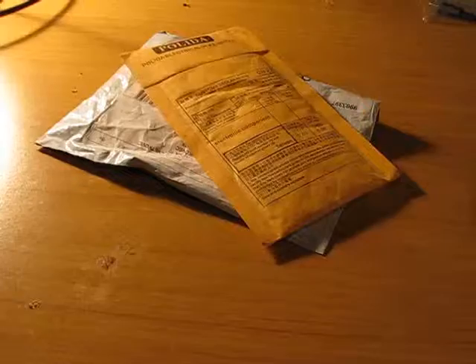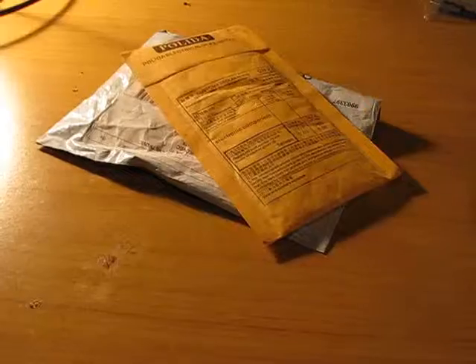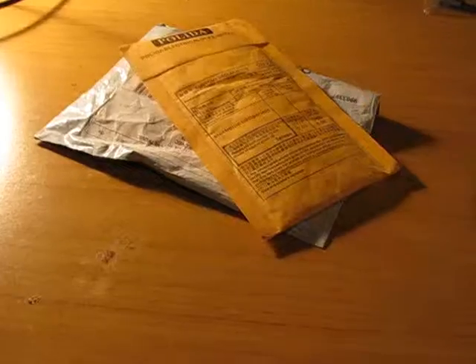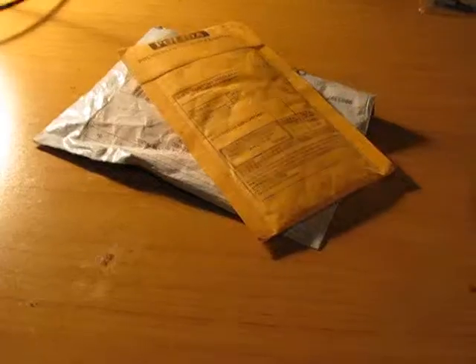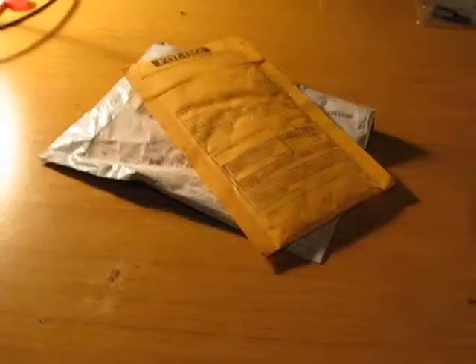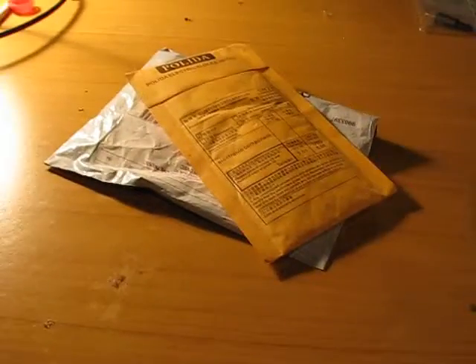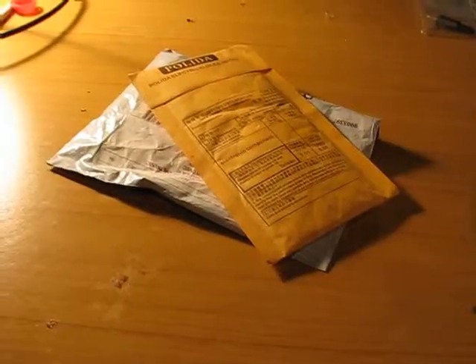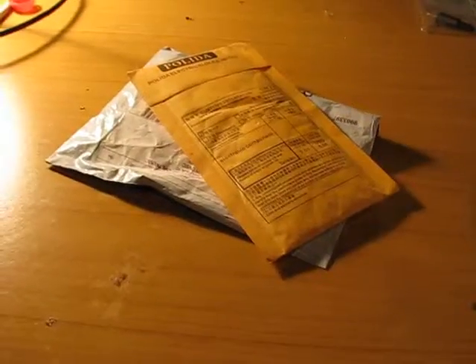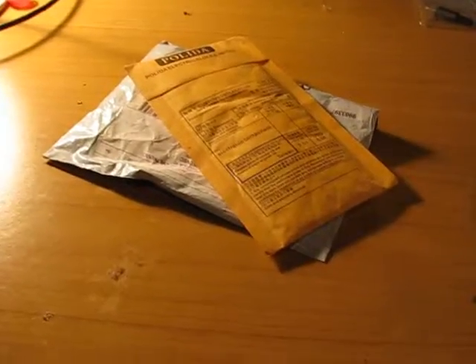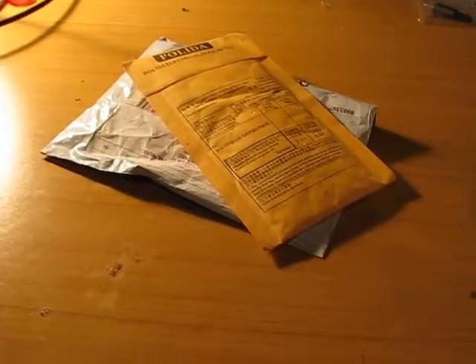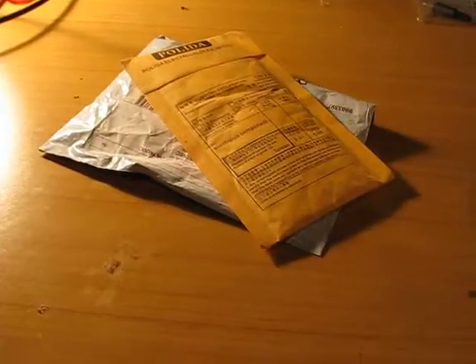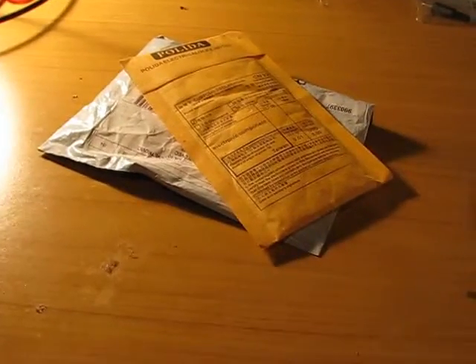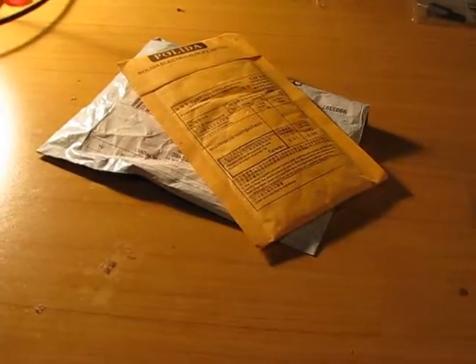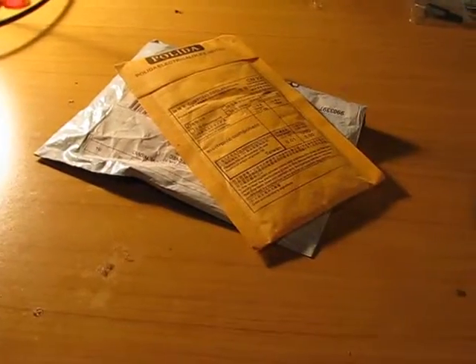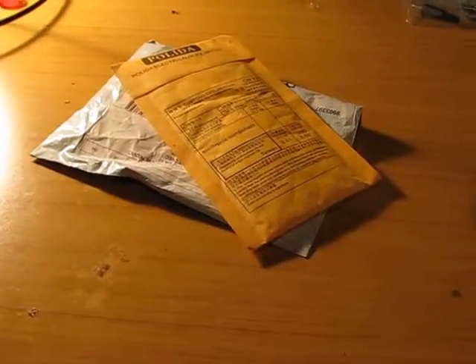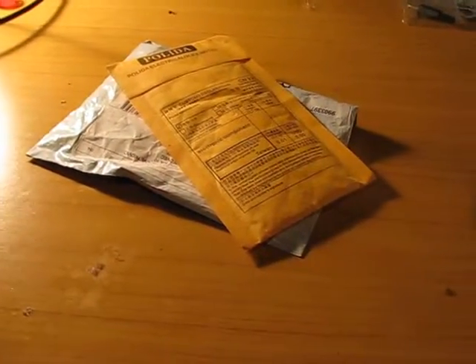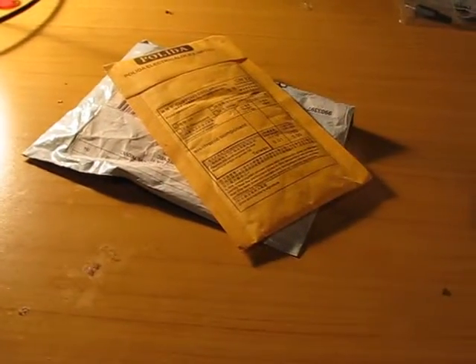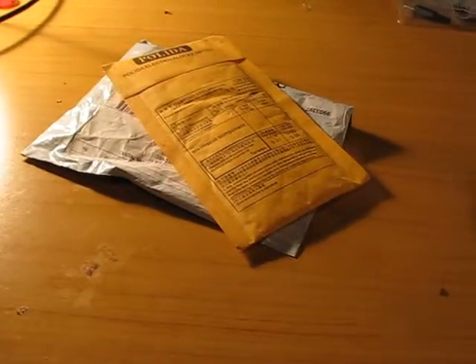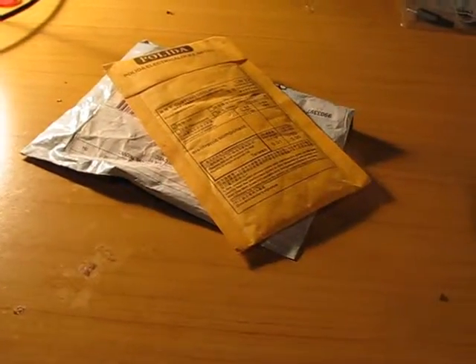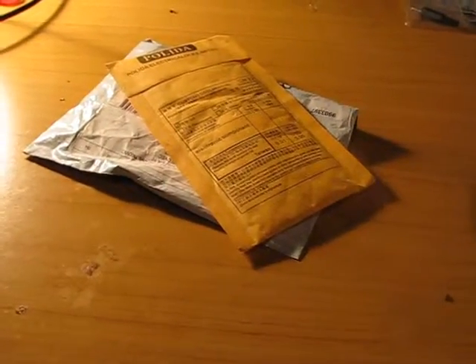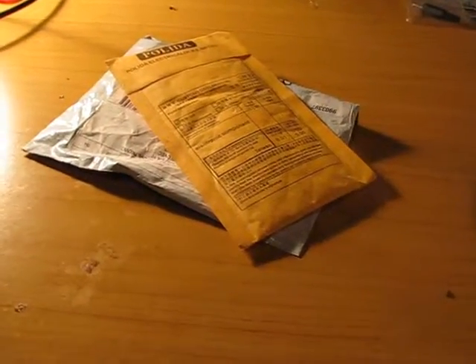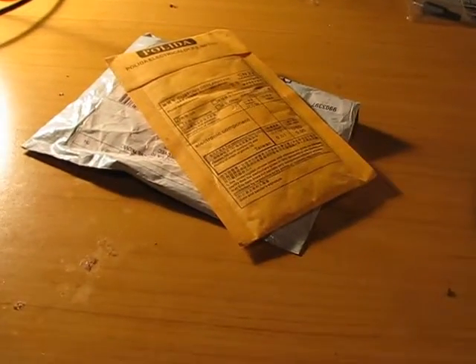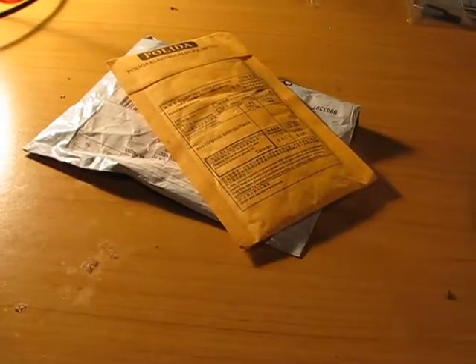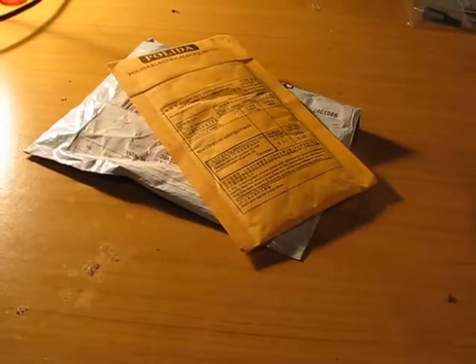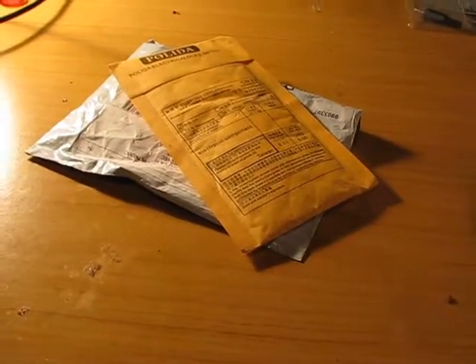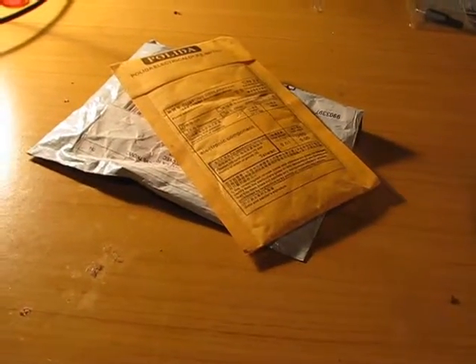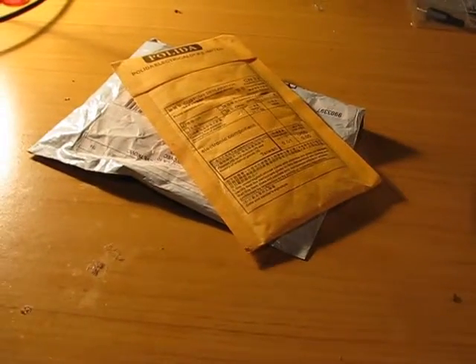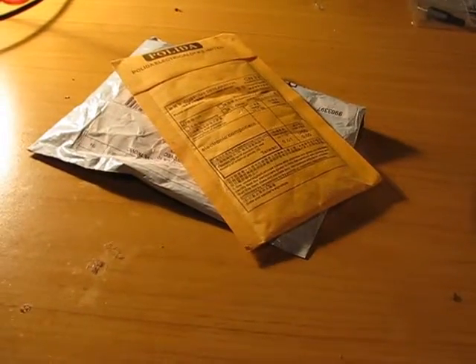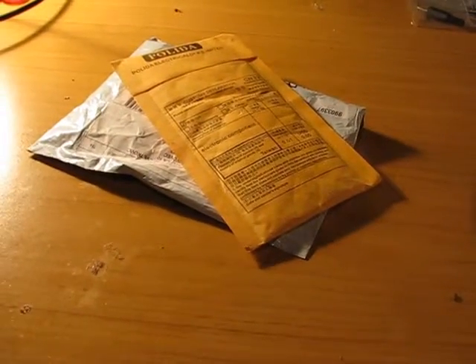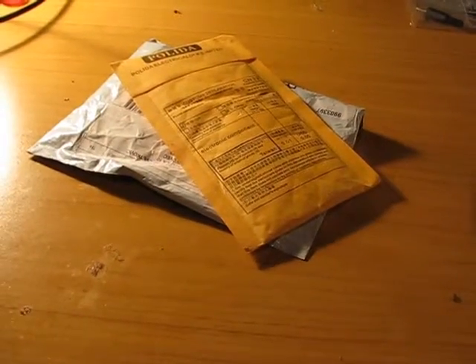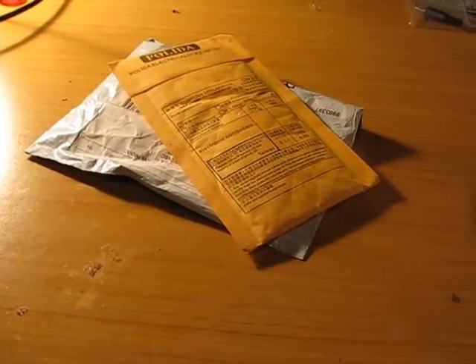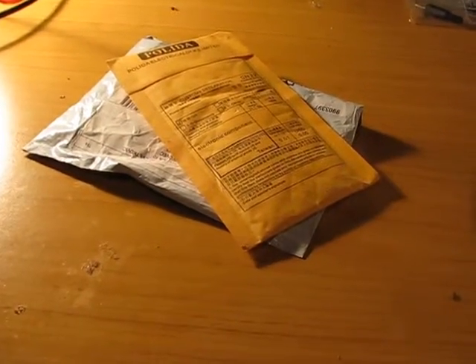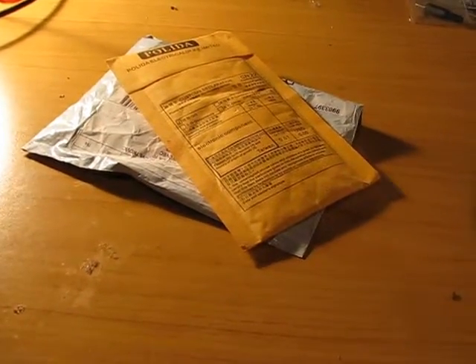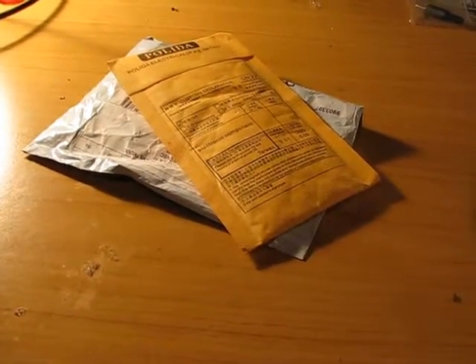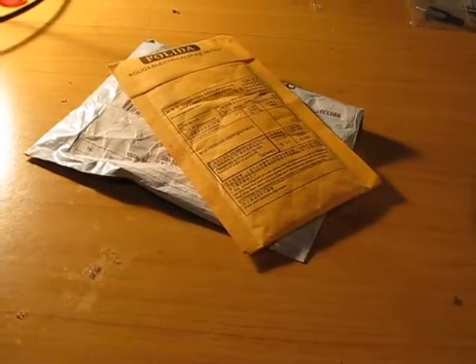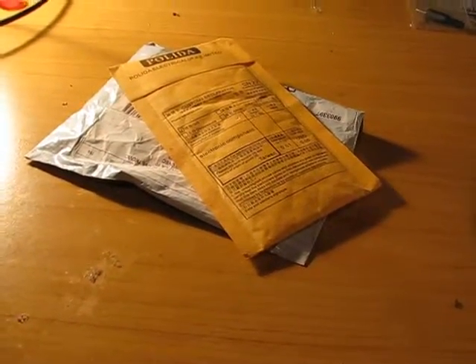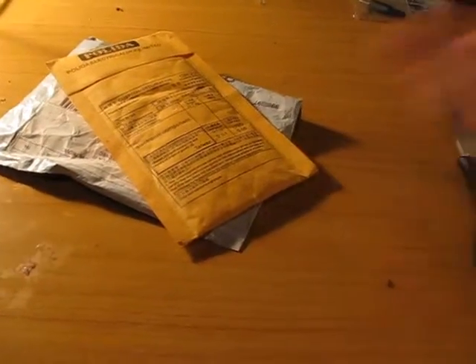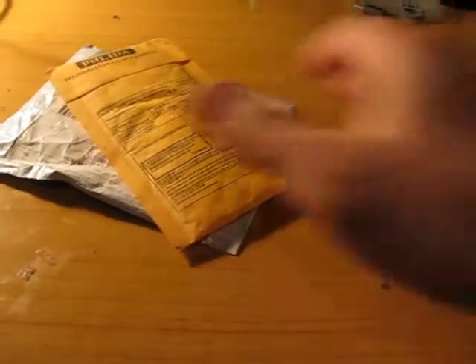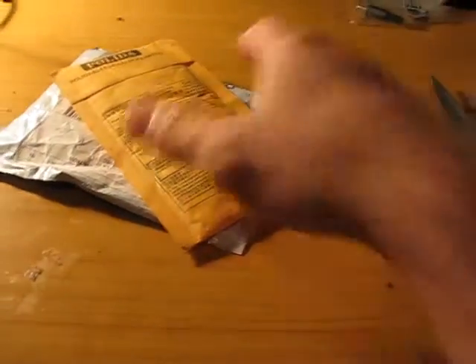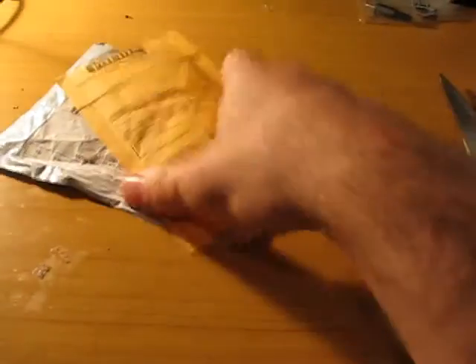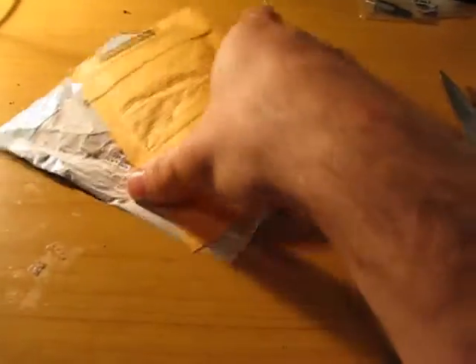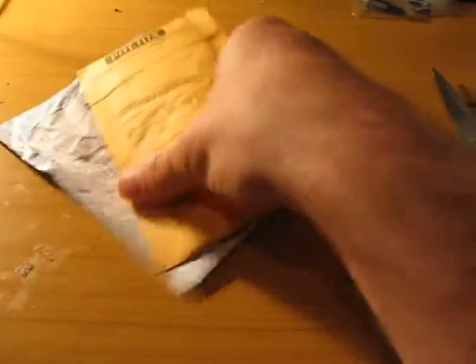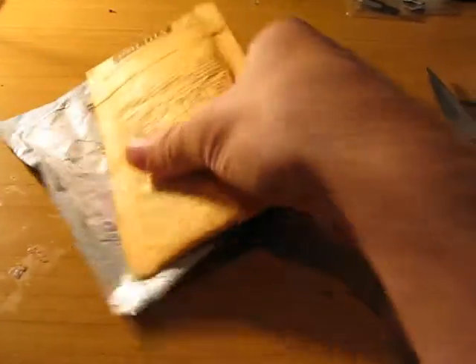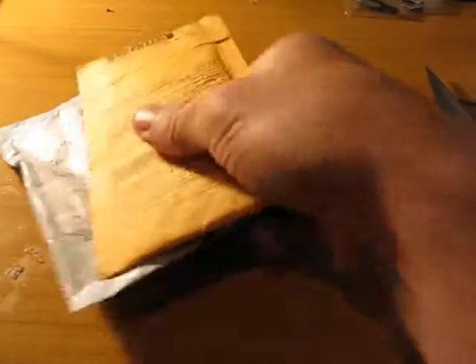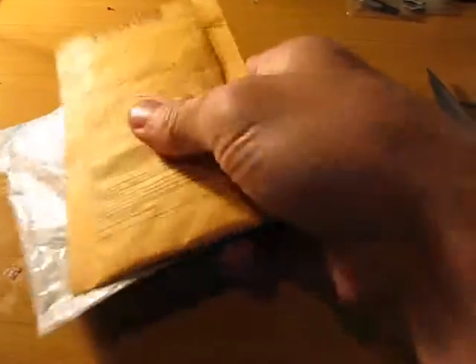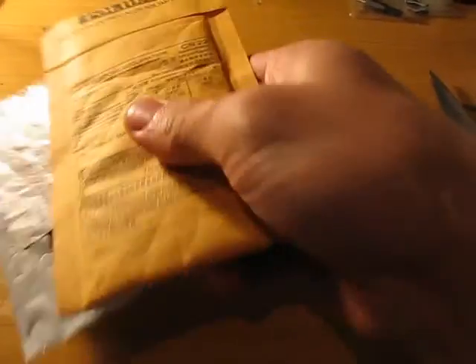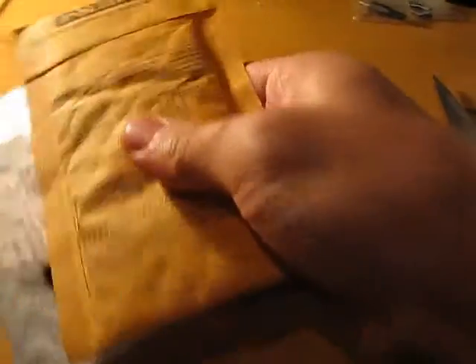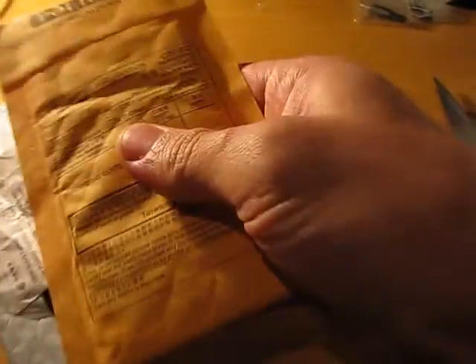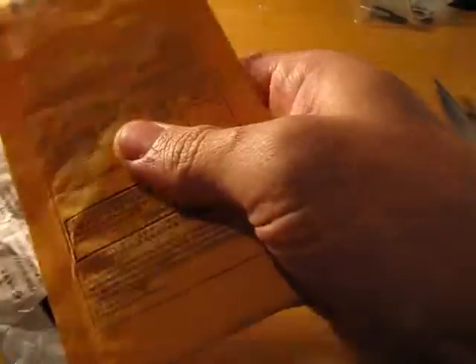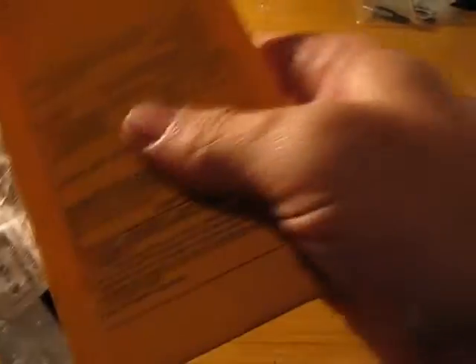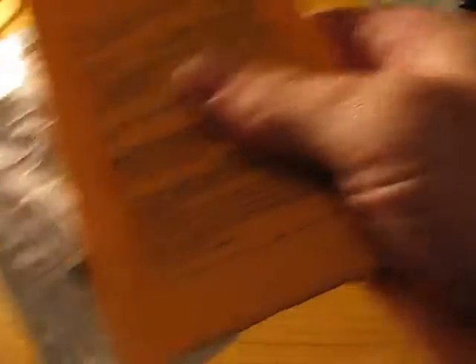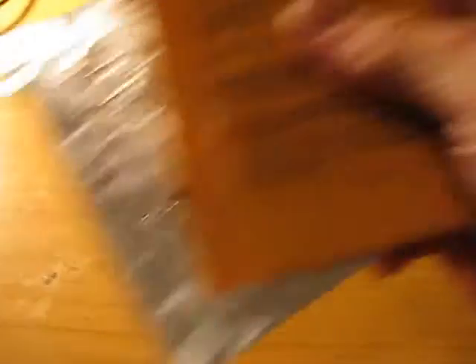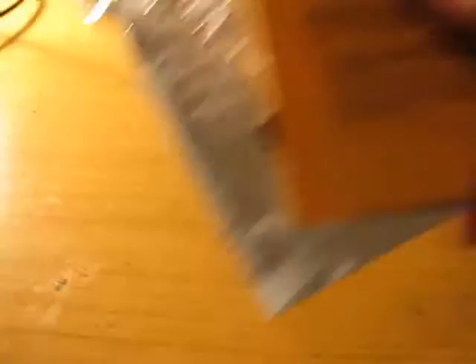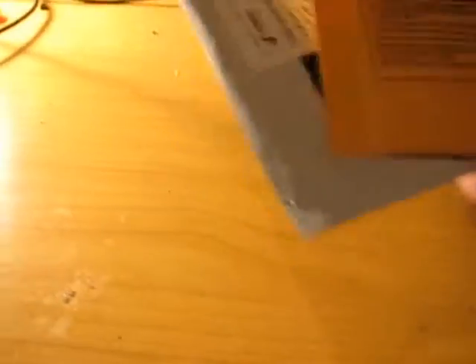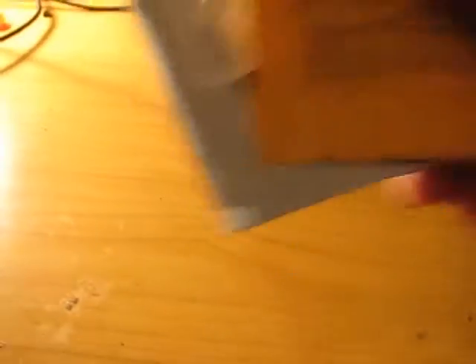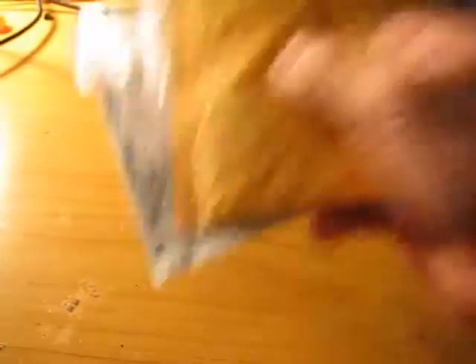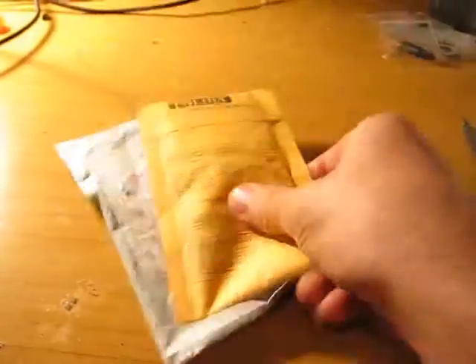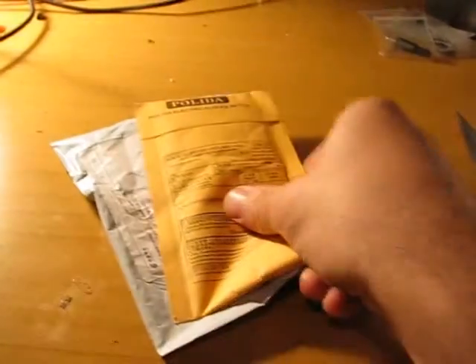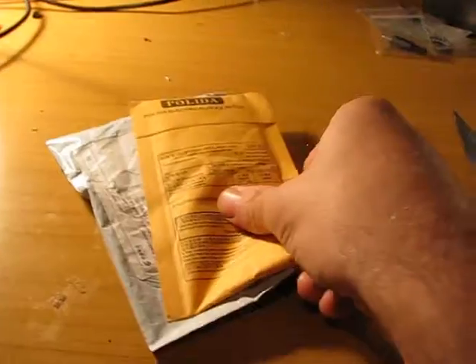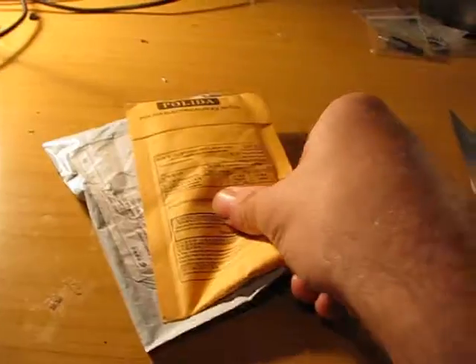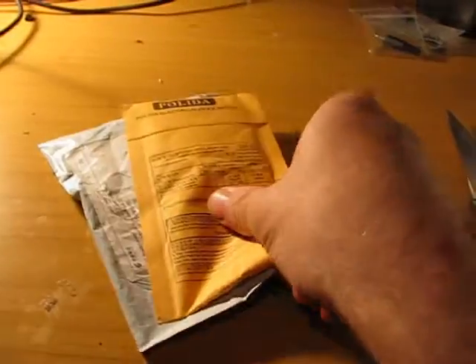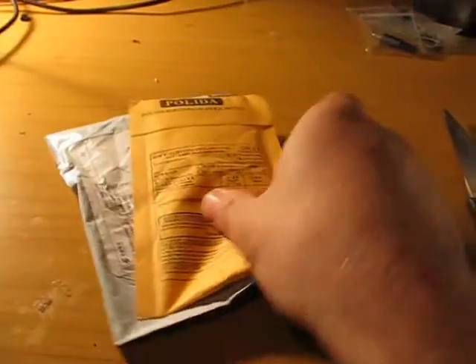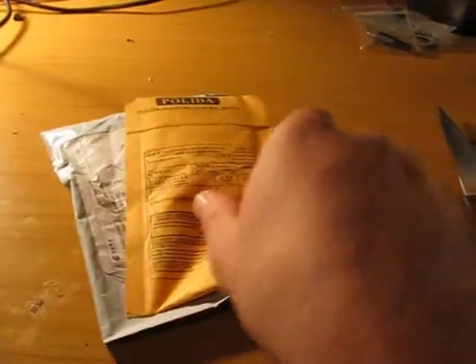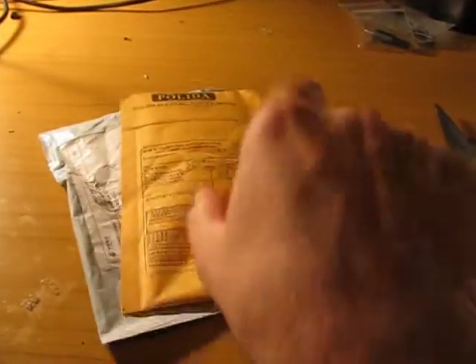Hello, Mr. Postman was here this morning, so let's see what he brought me from China Express.